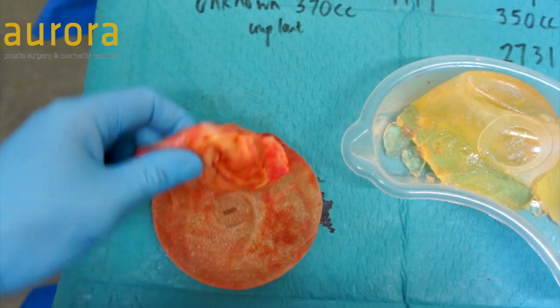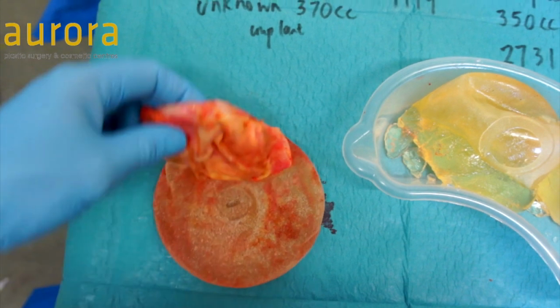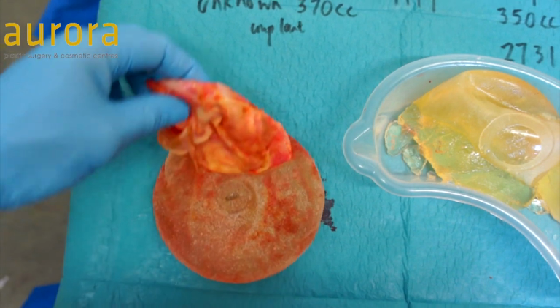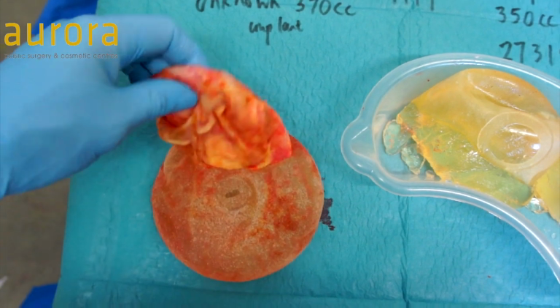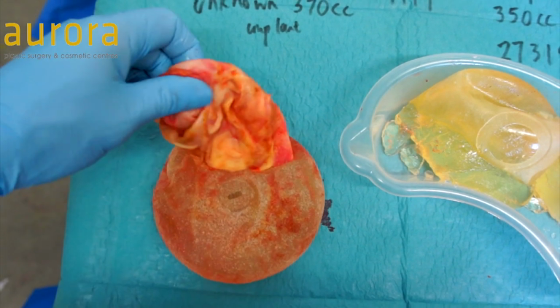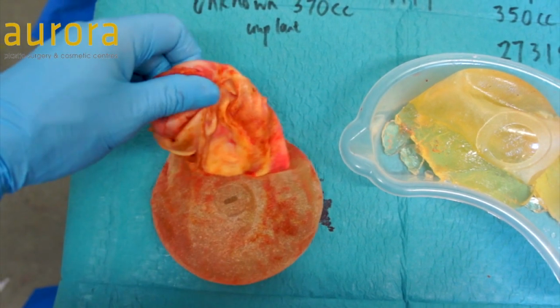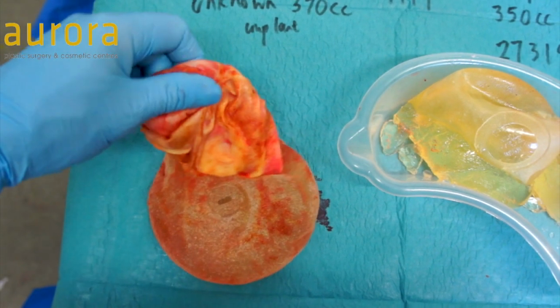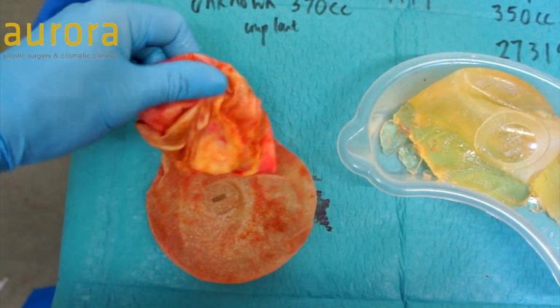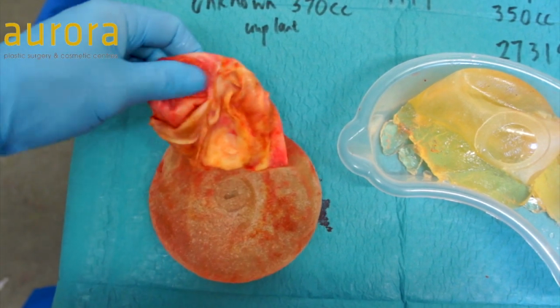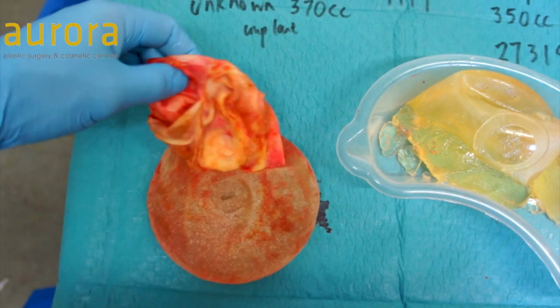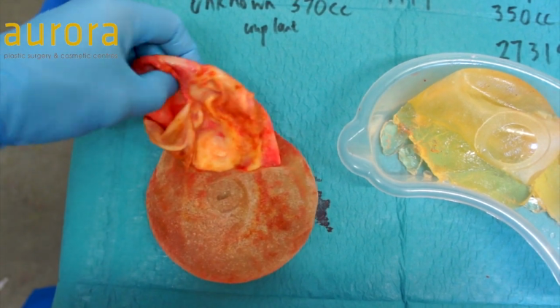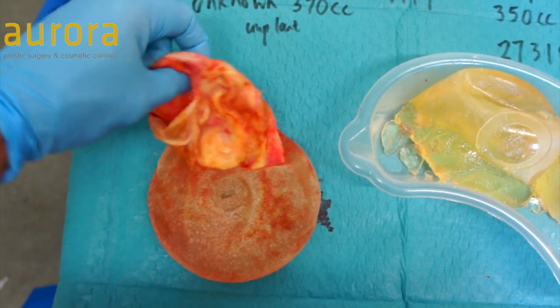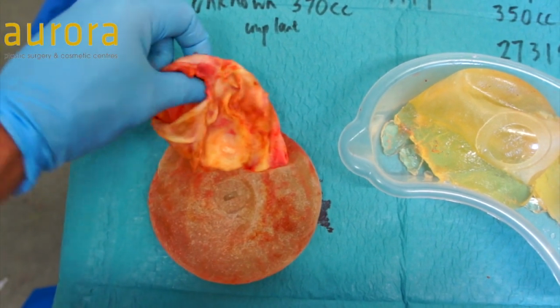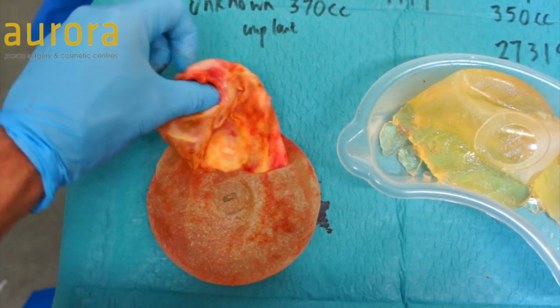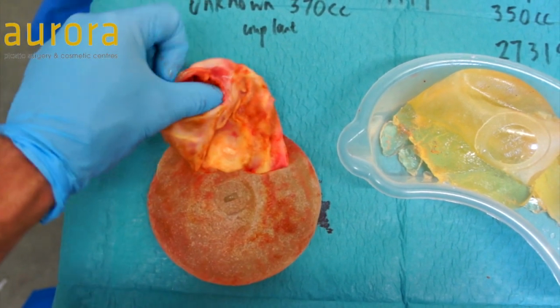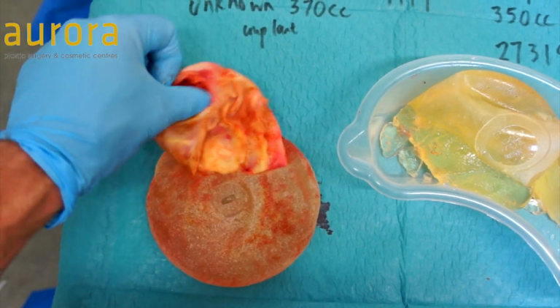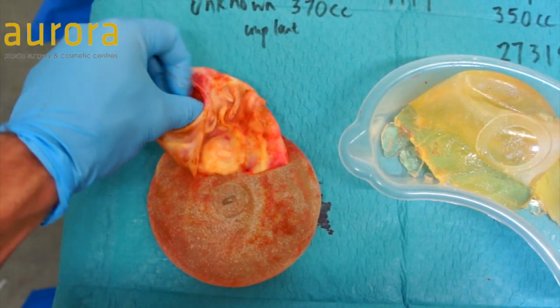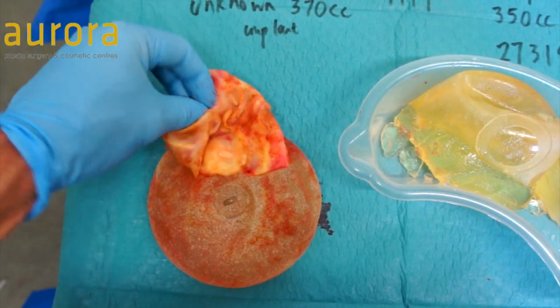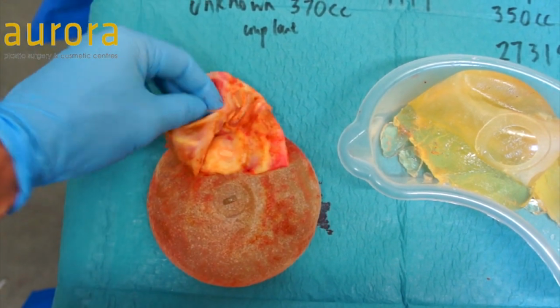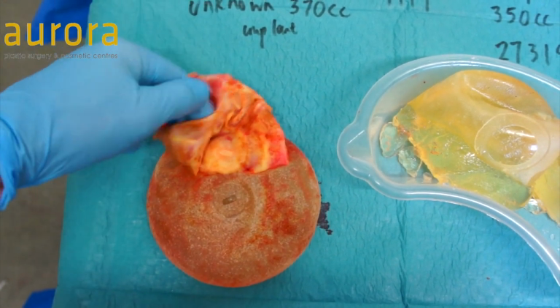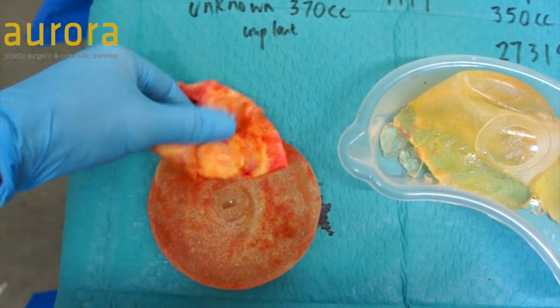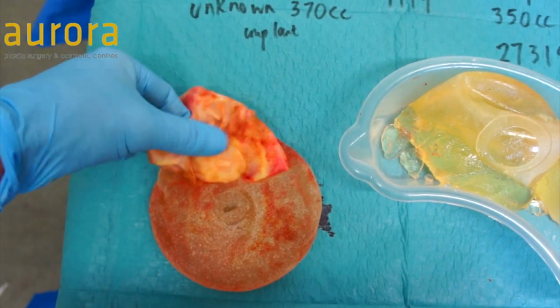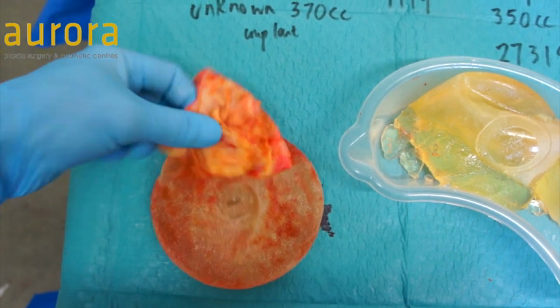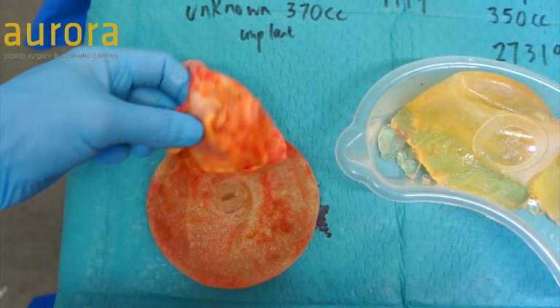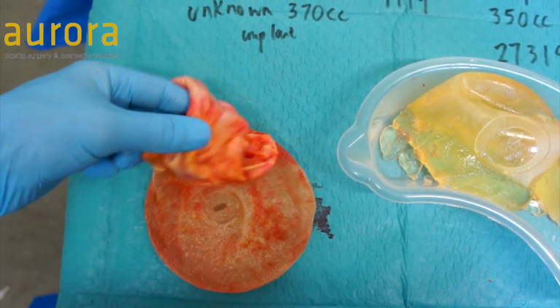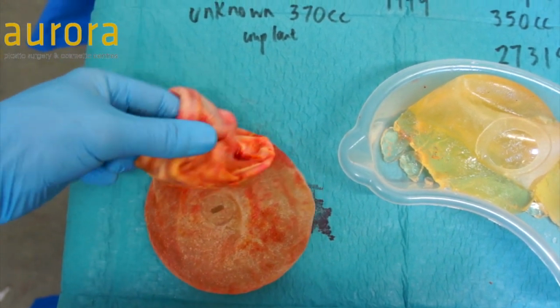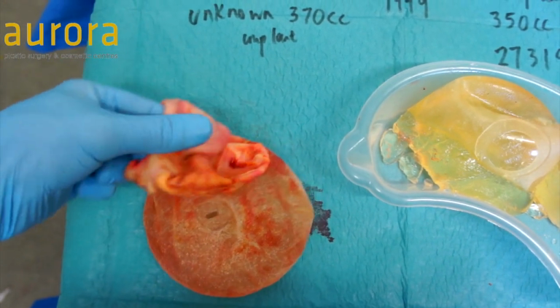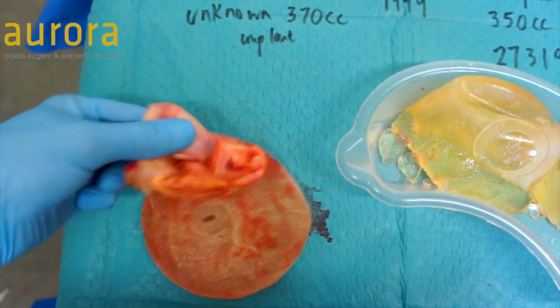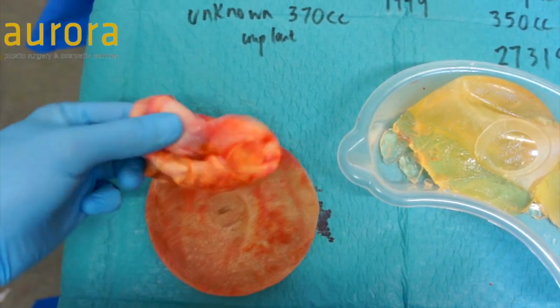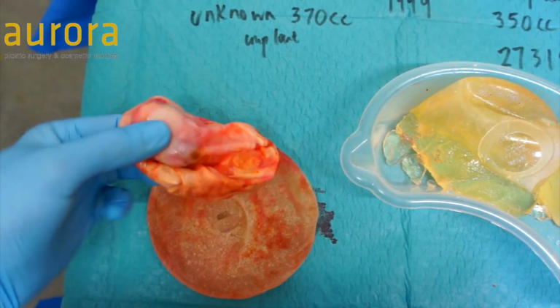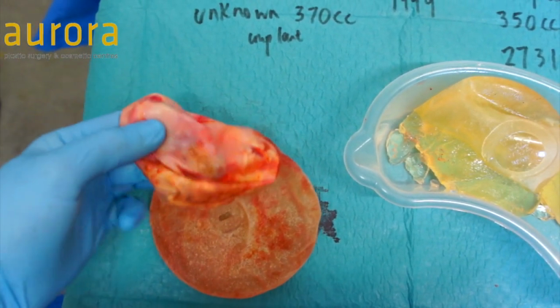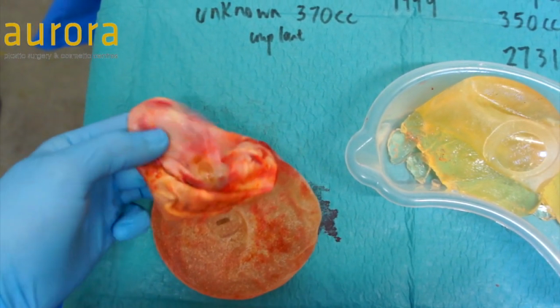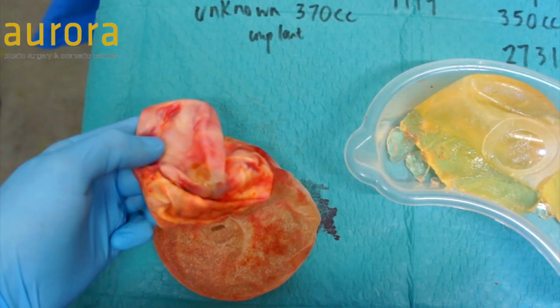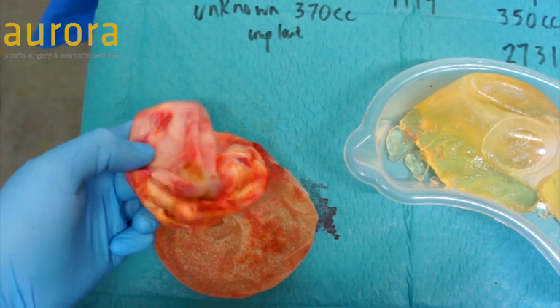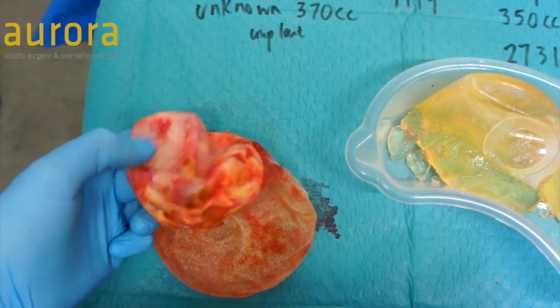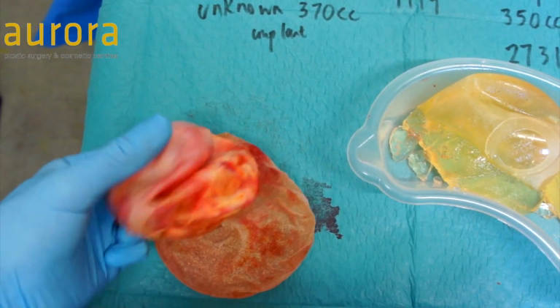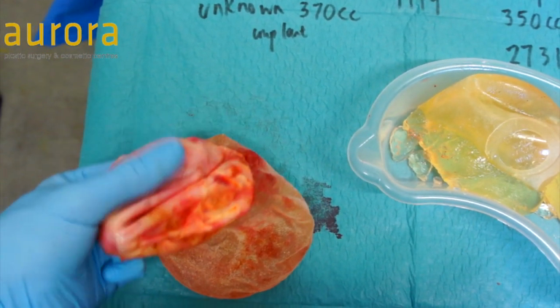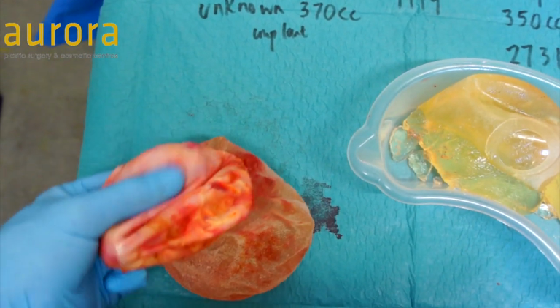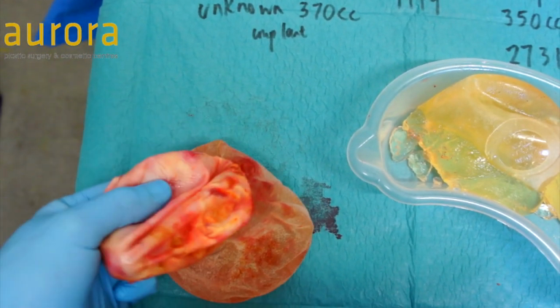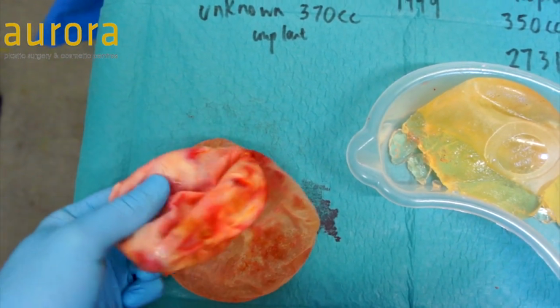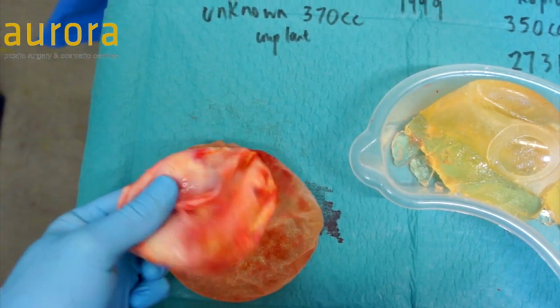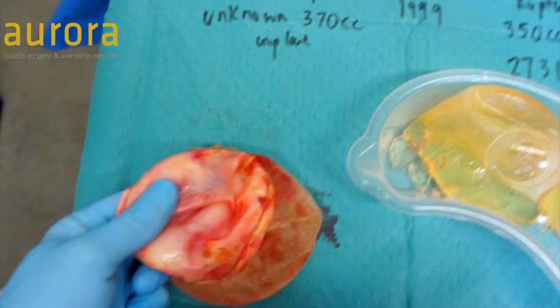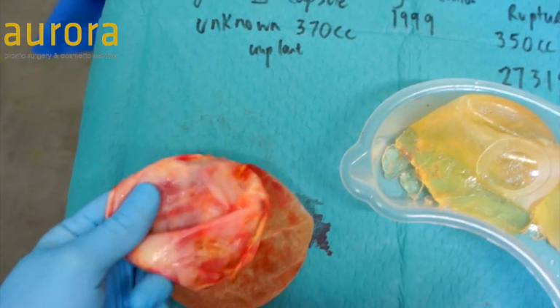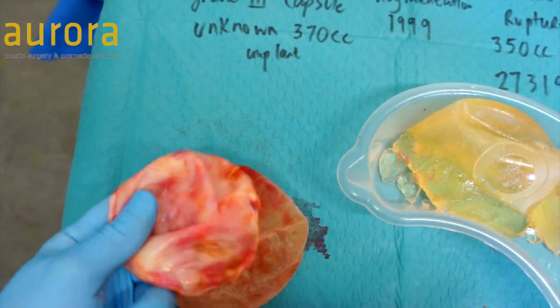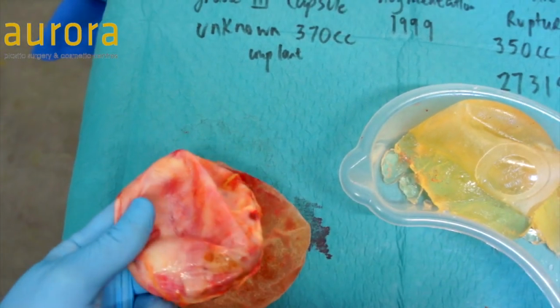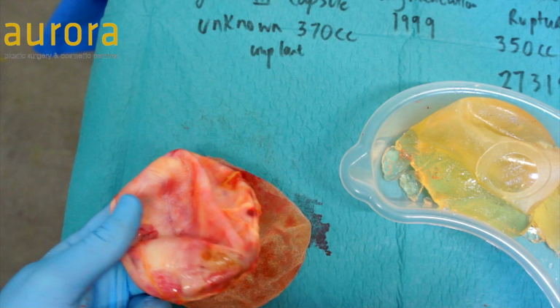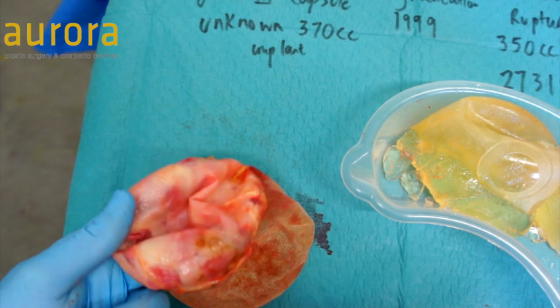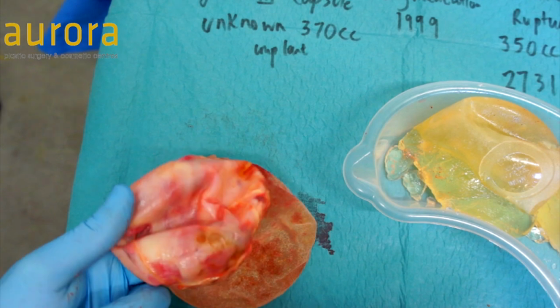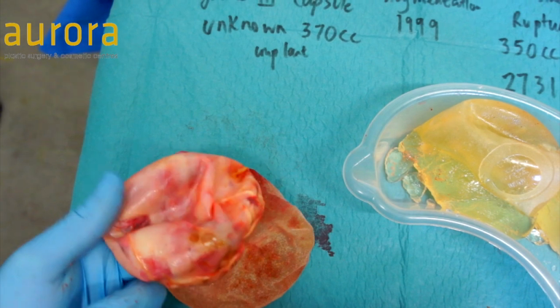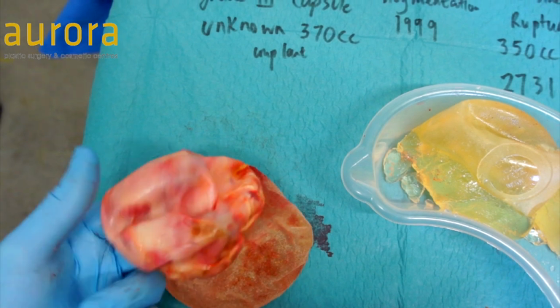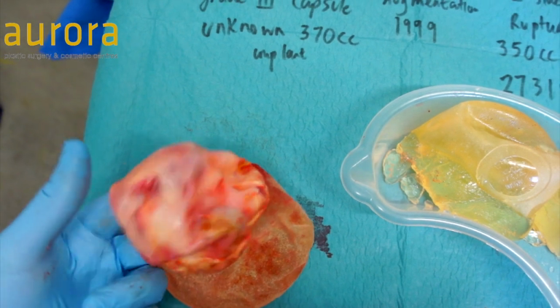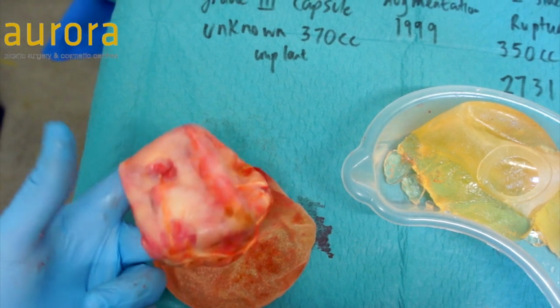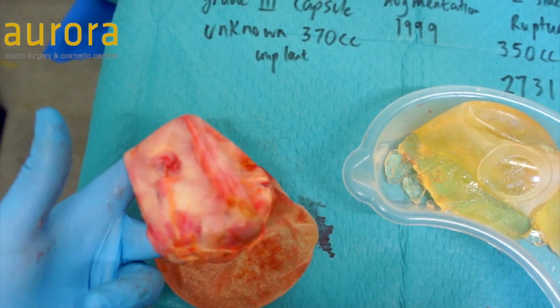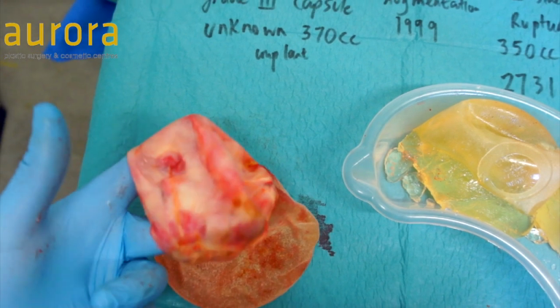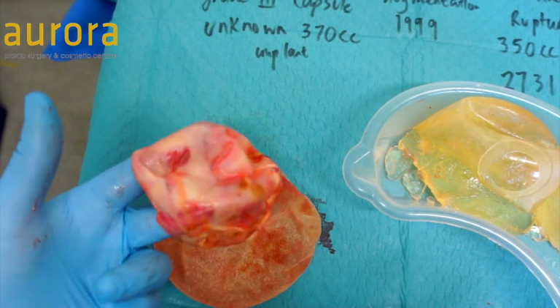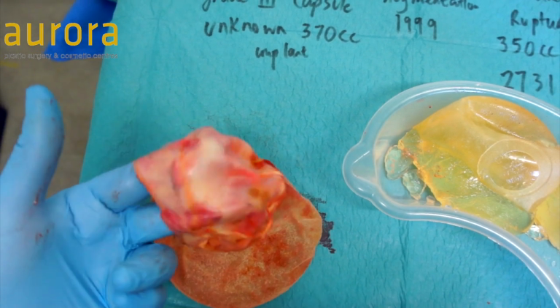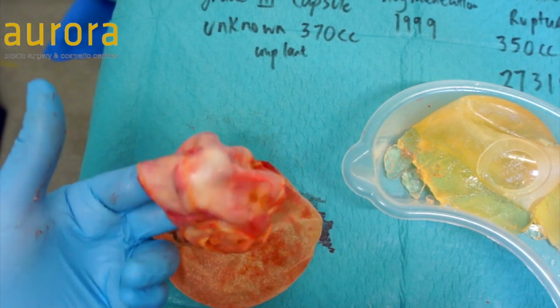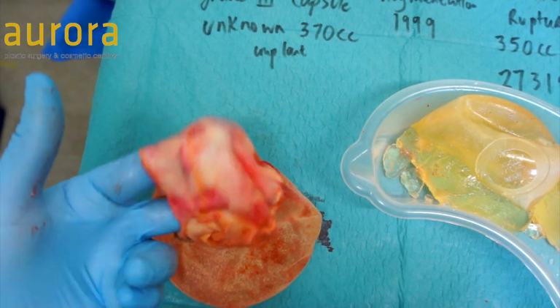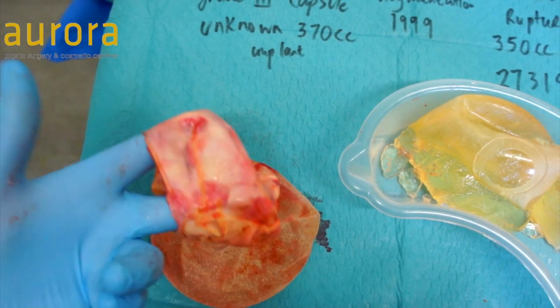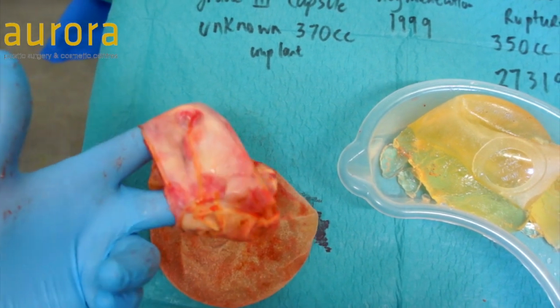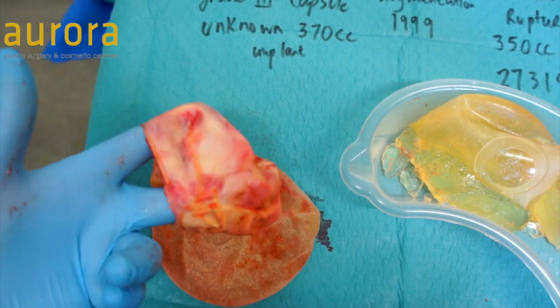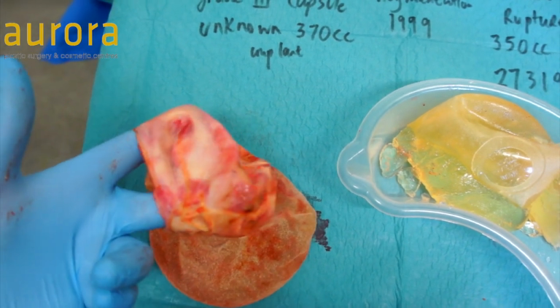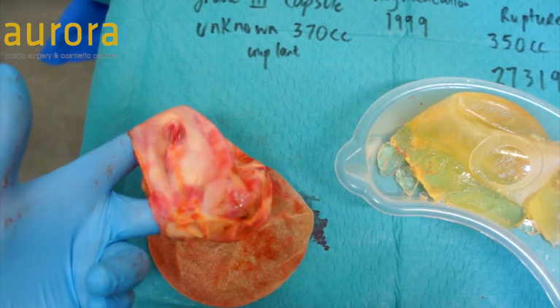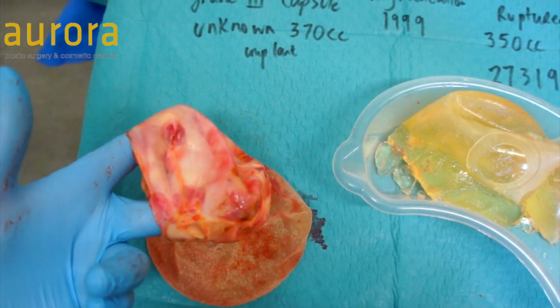And you can imagine if that was around the implant, it would really have pulled it quite tight and constricted it — really quite thick.